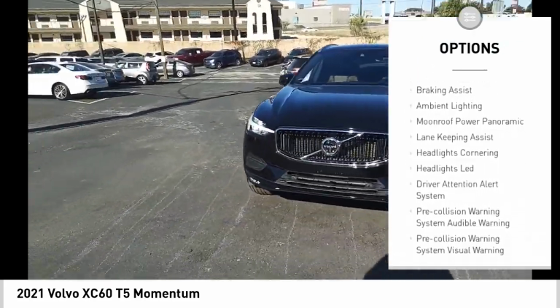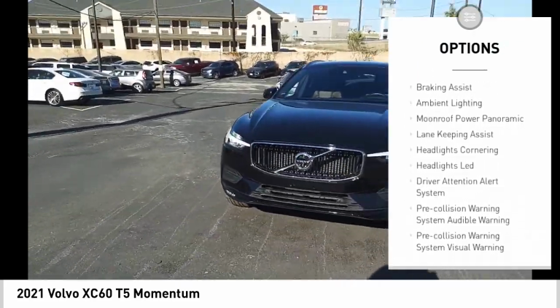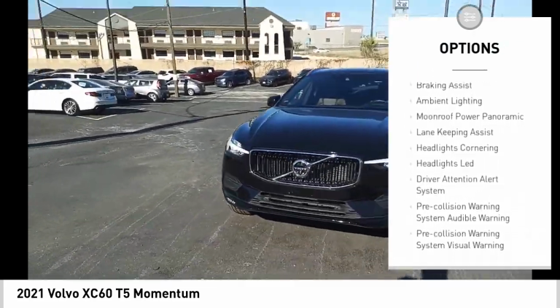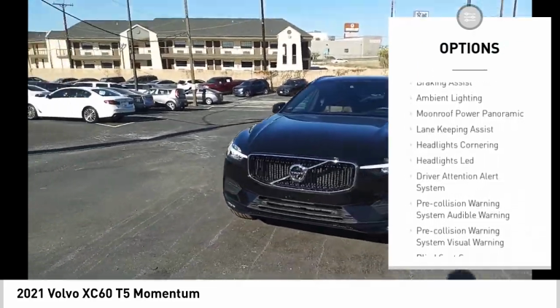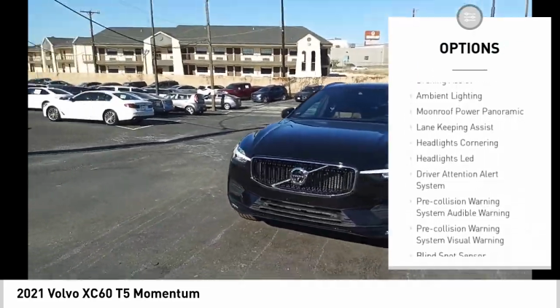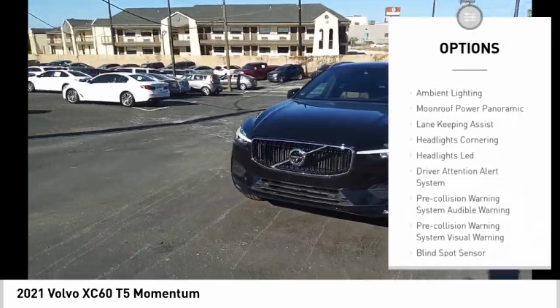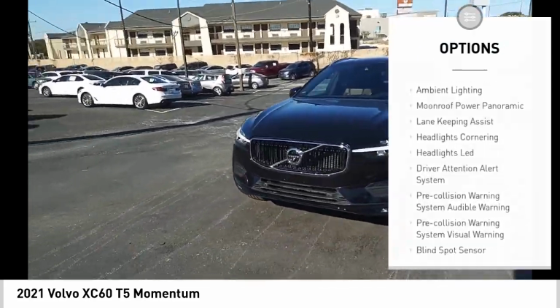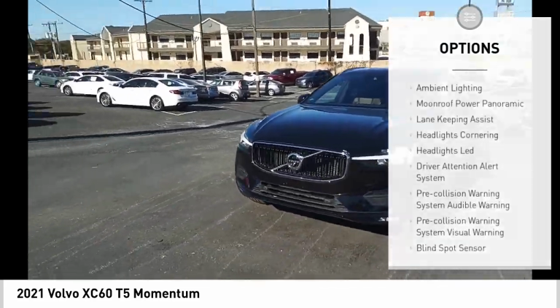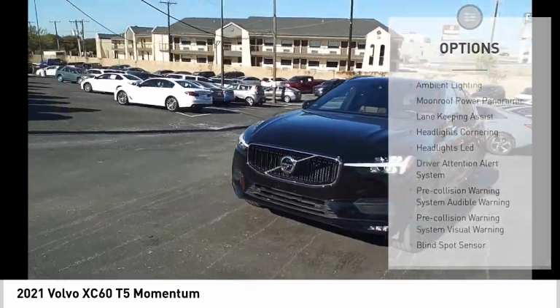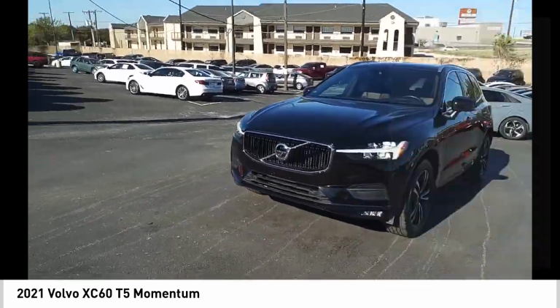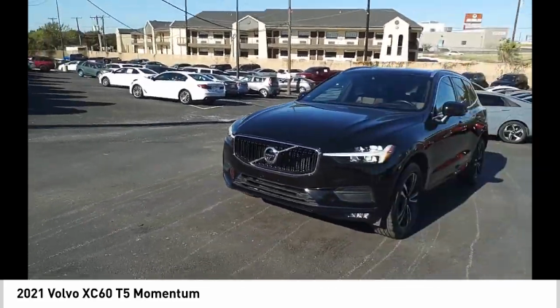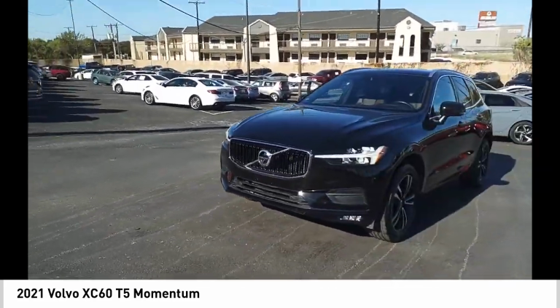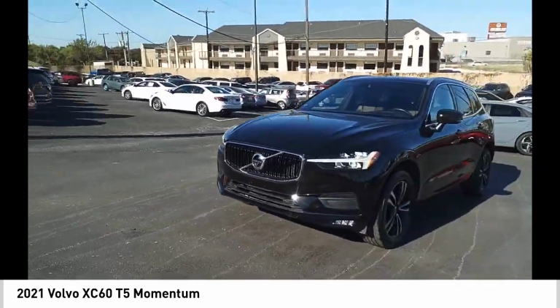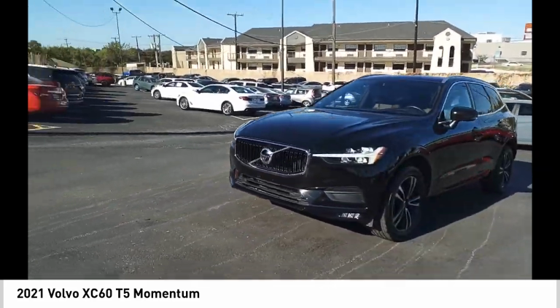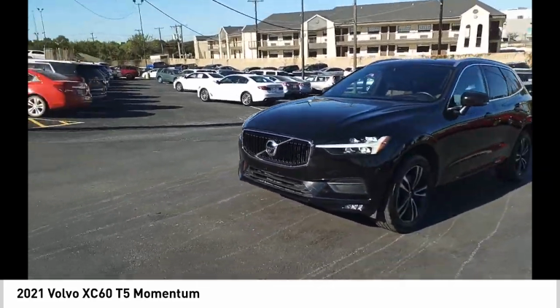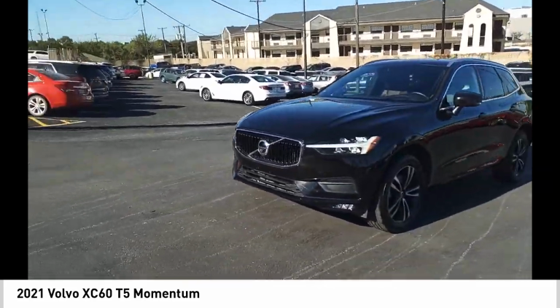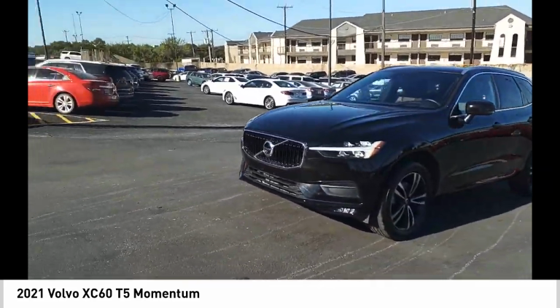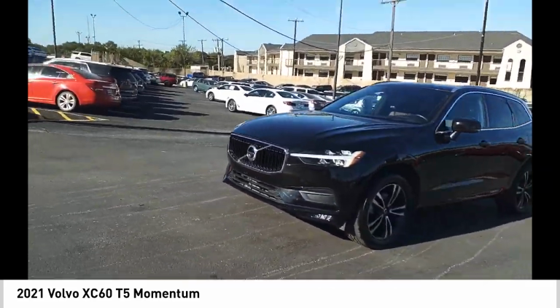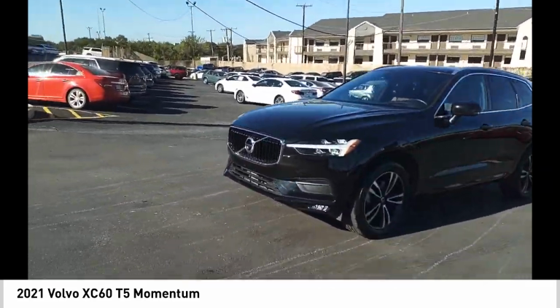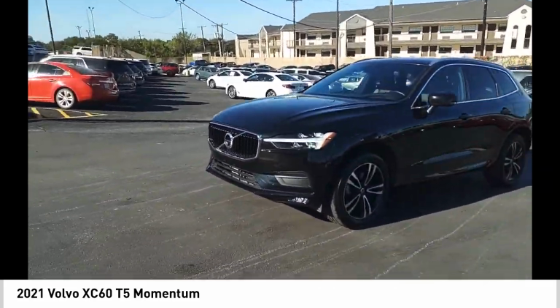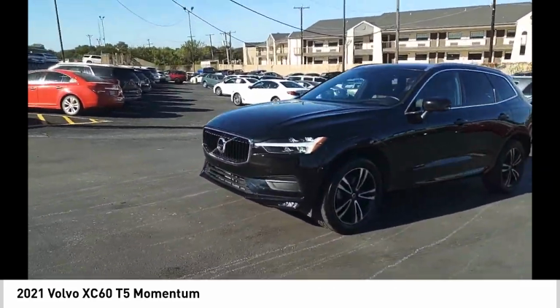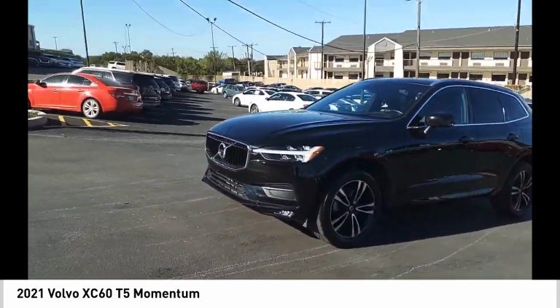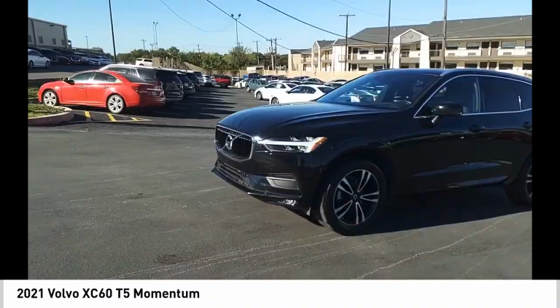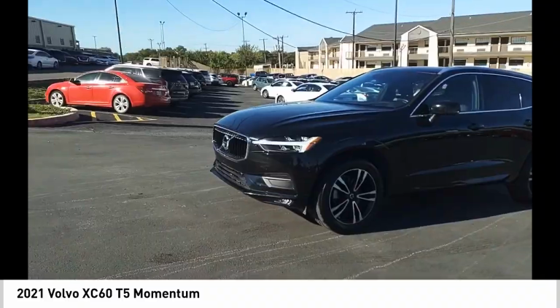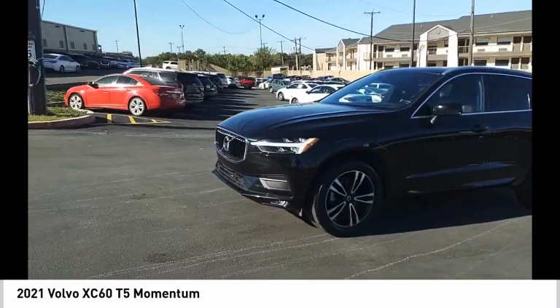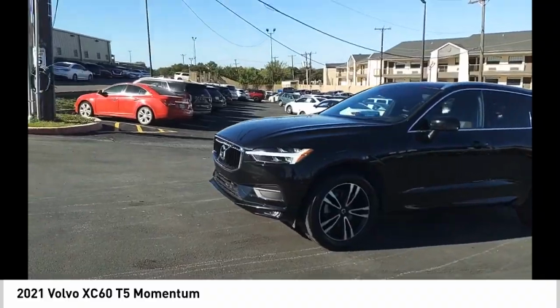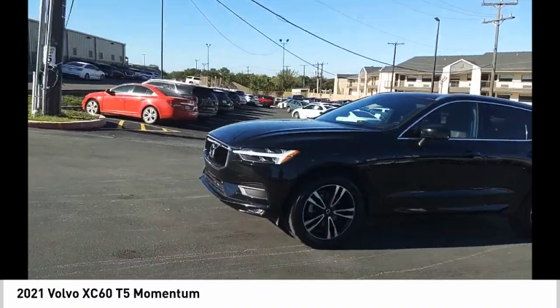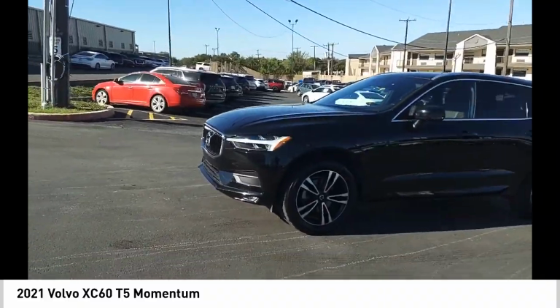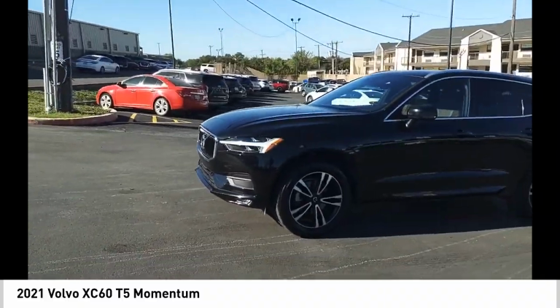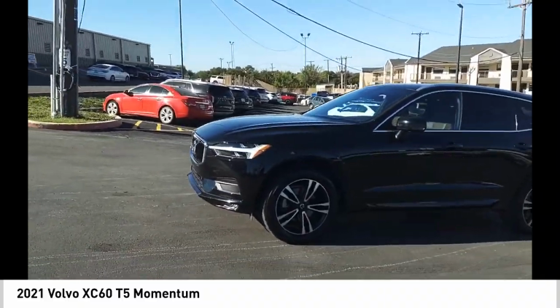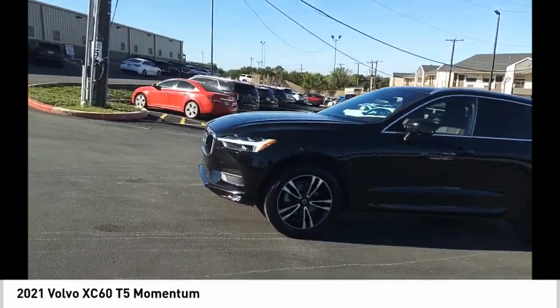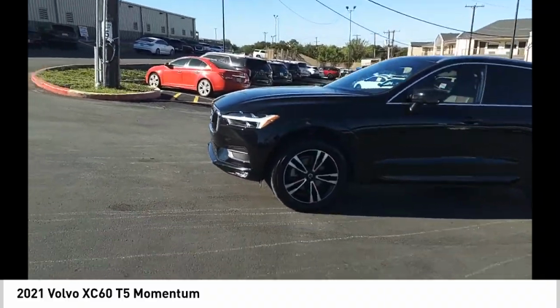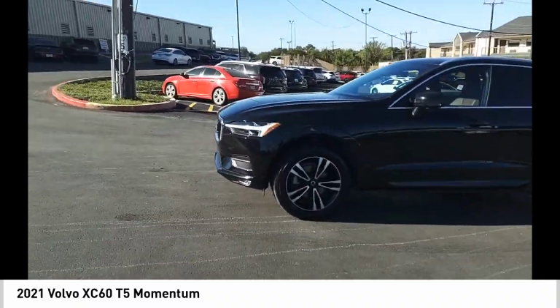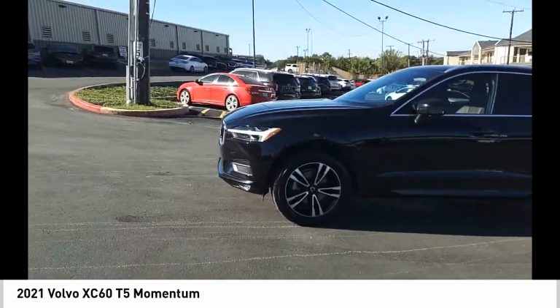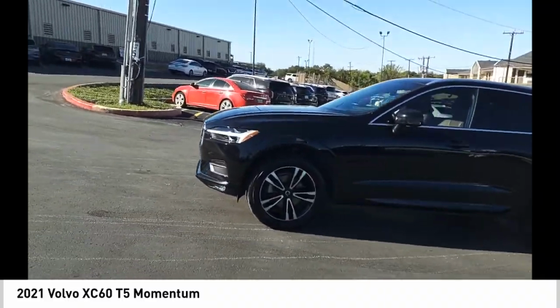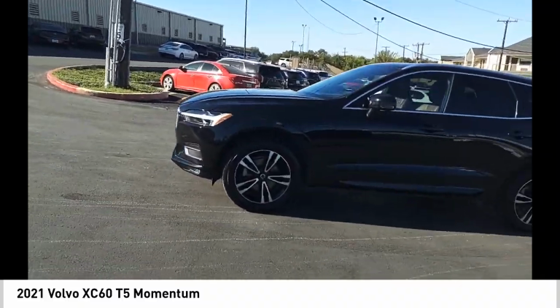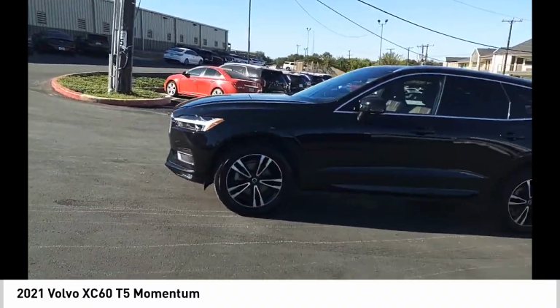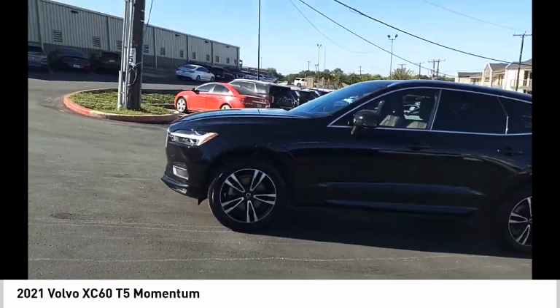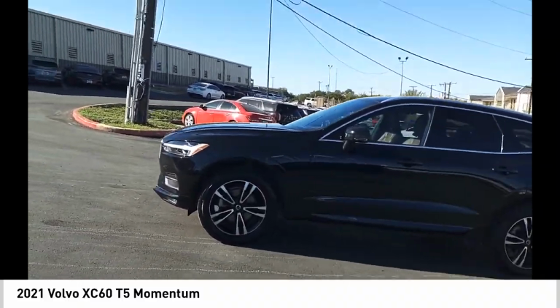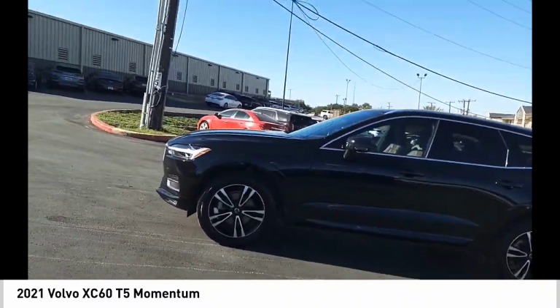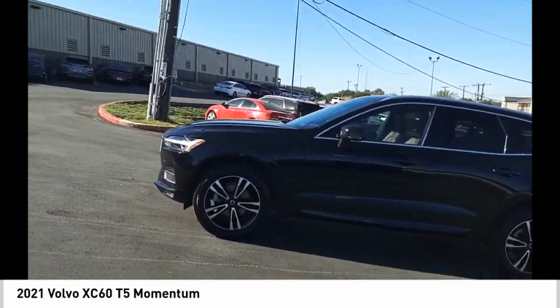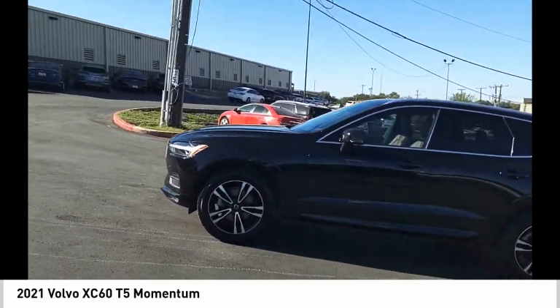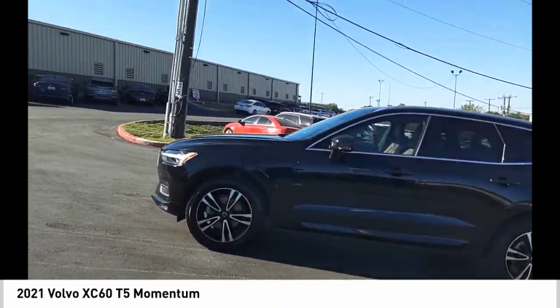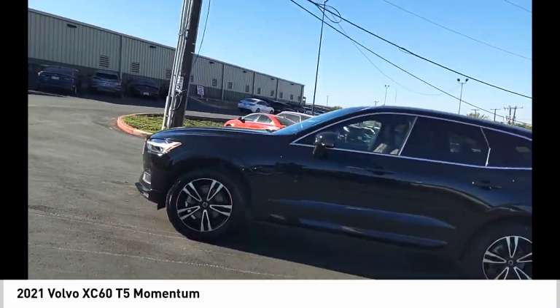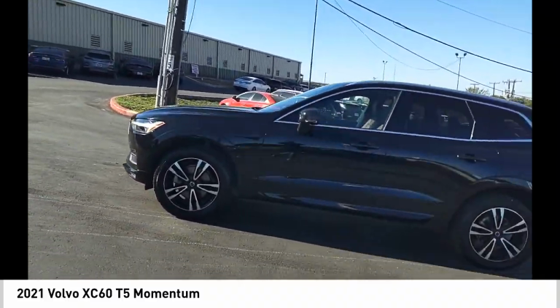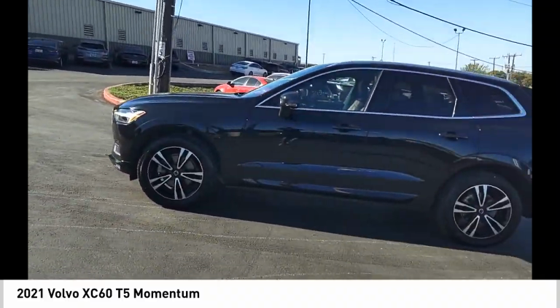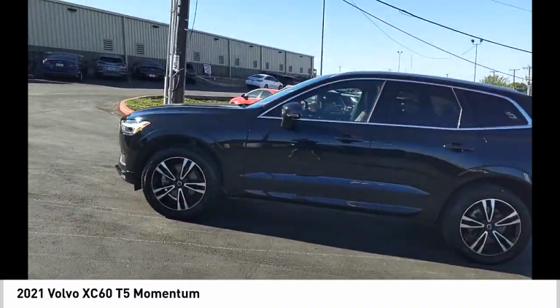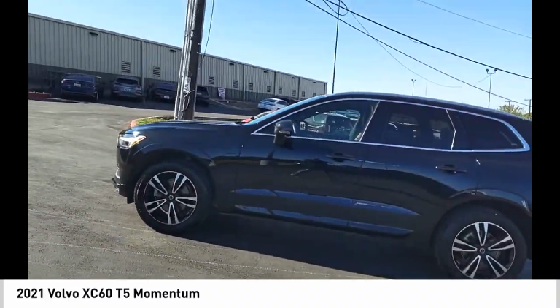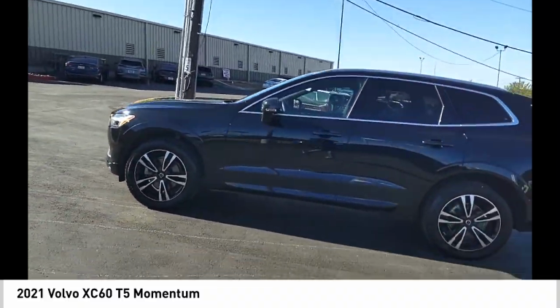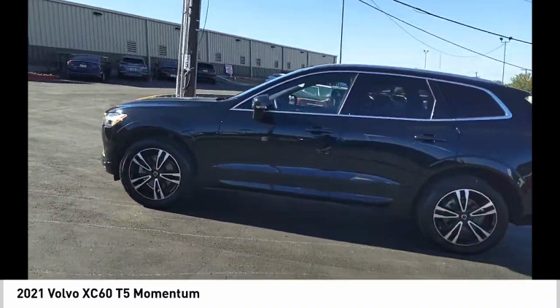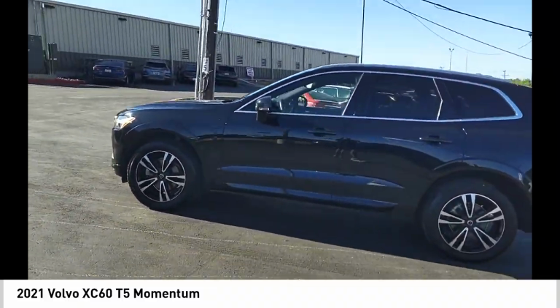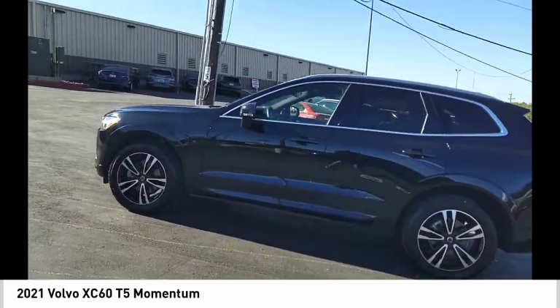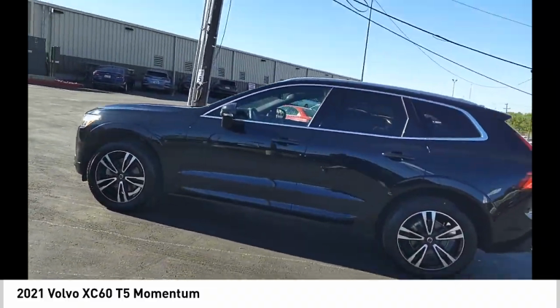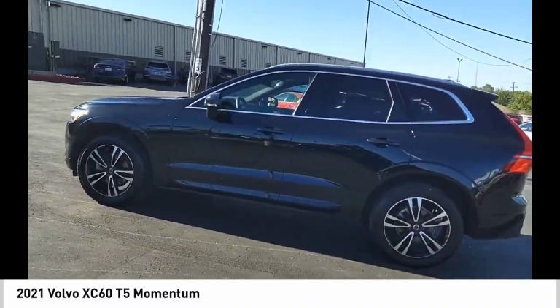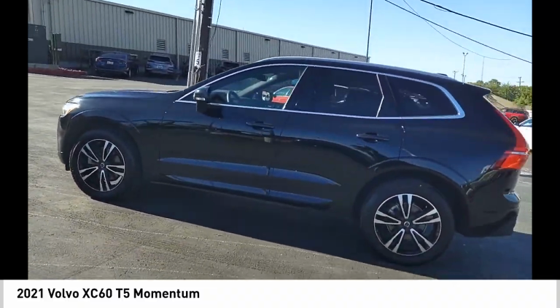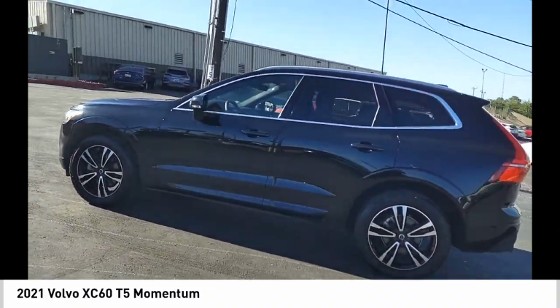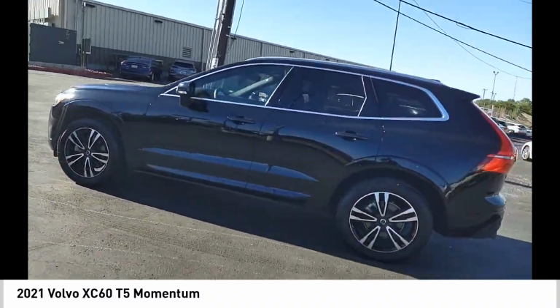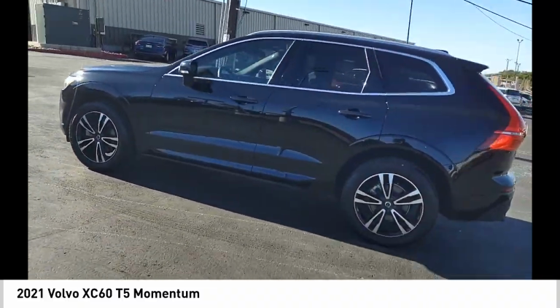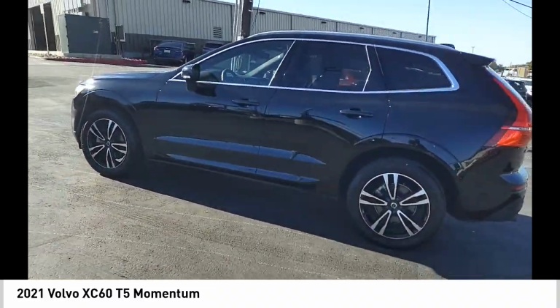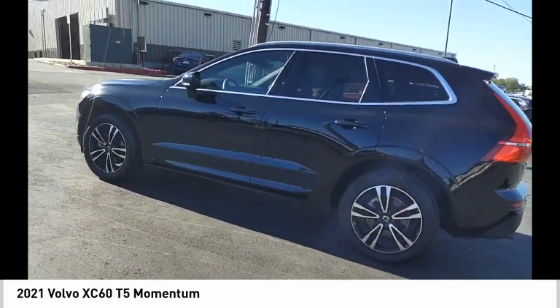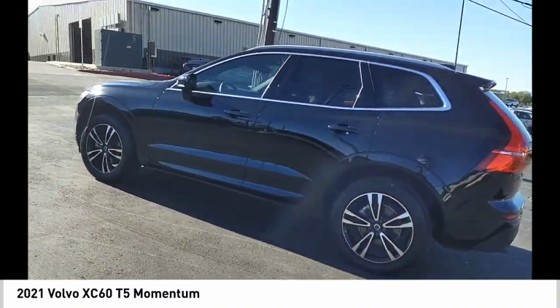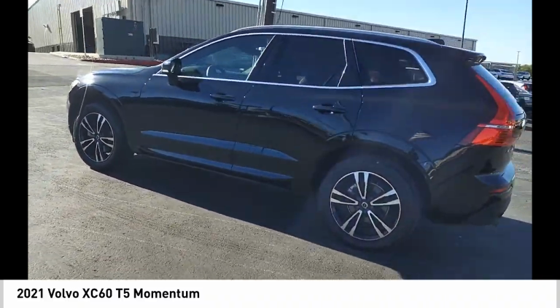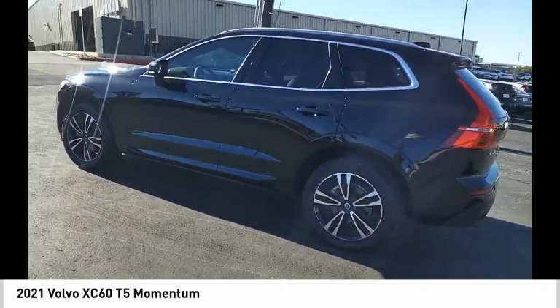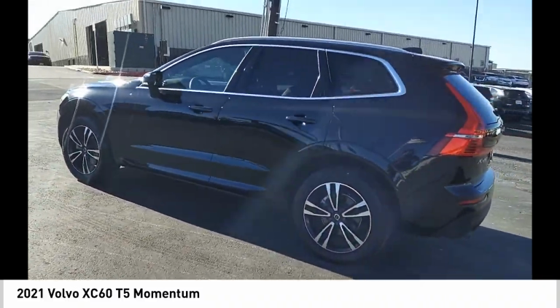Stability control. Front suspension type: double wishbones and strut. Roll stability control. Braking assist. Ambient lighting.